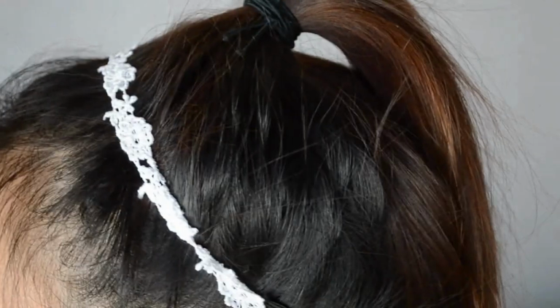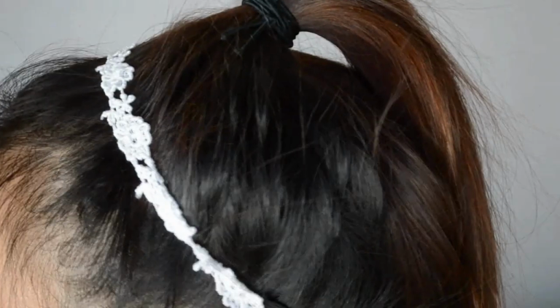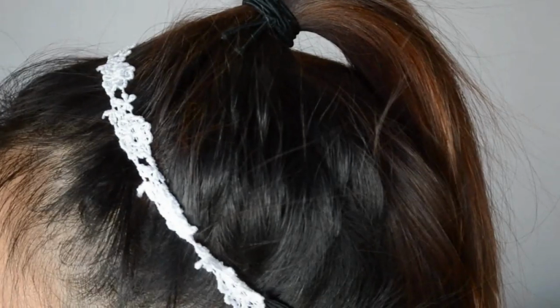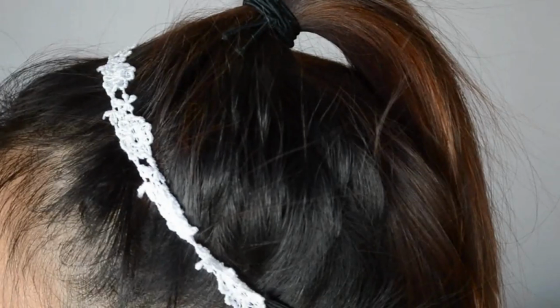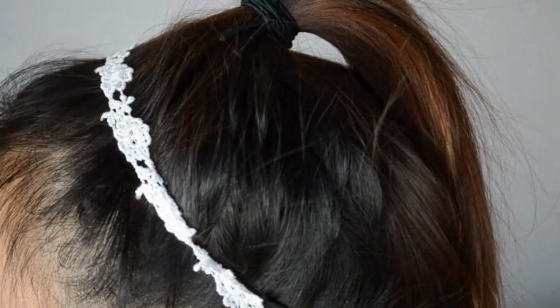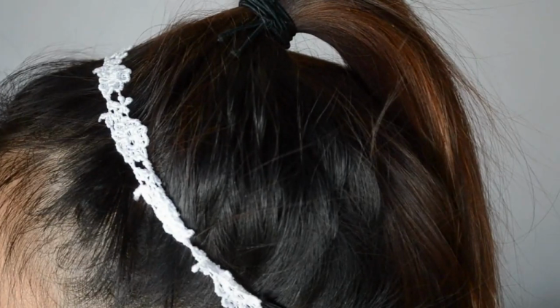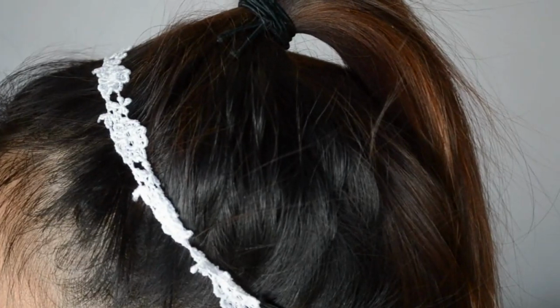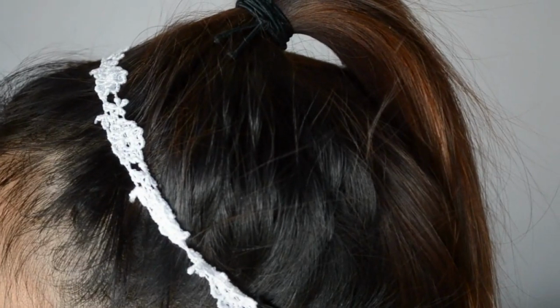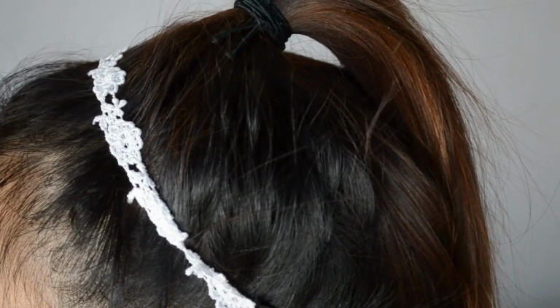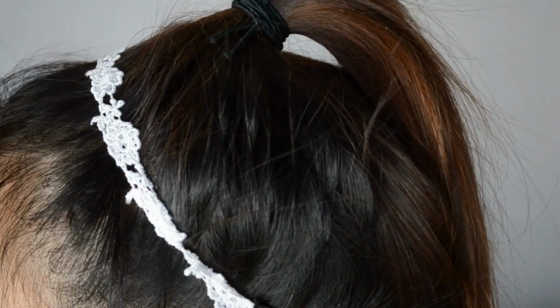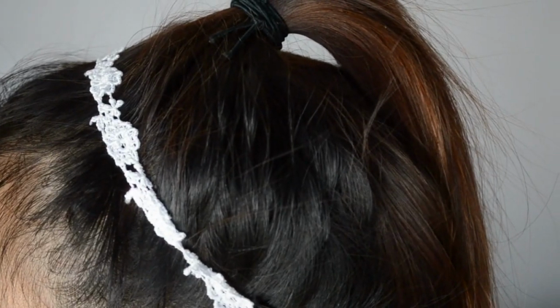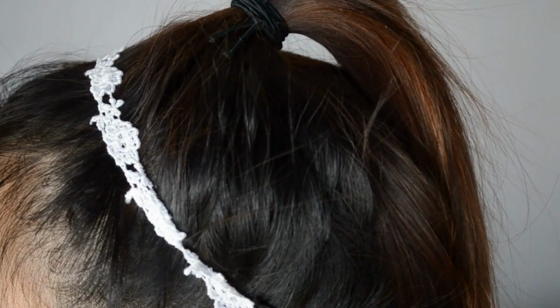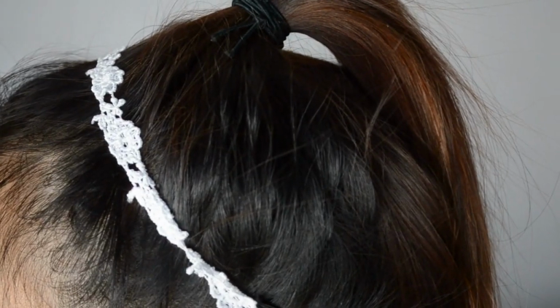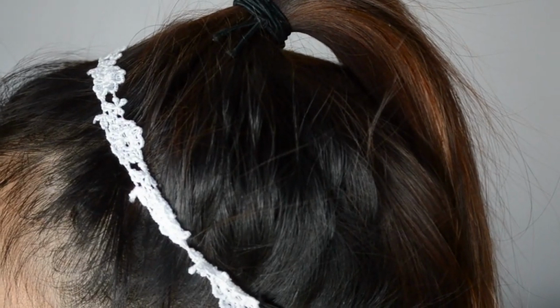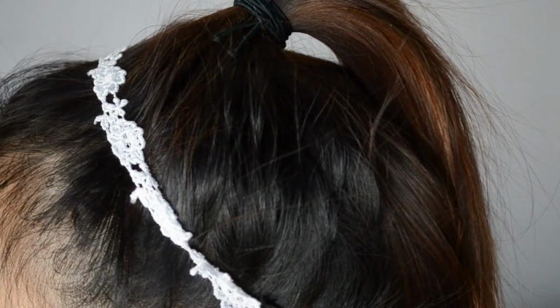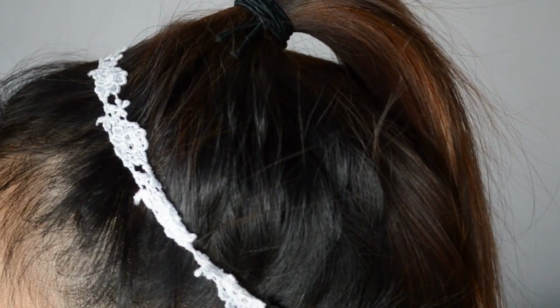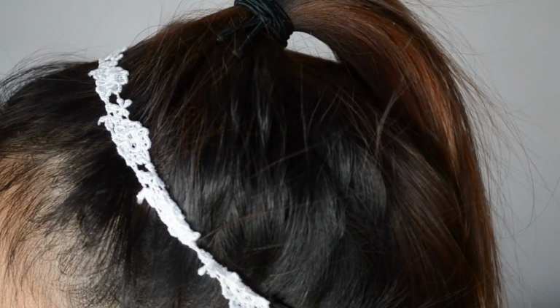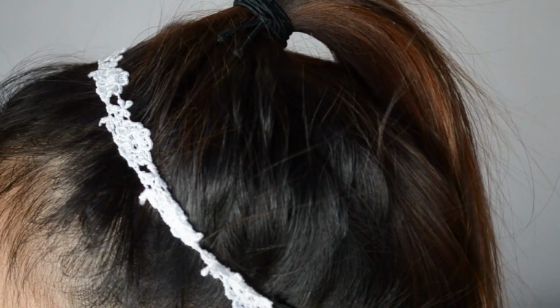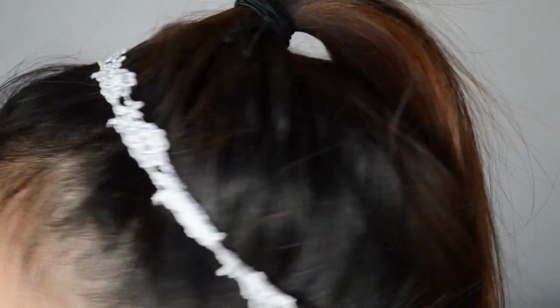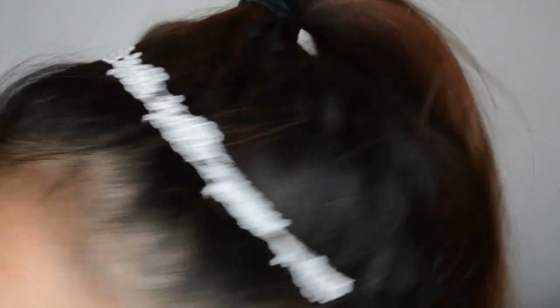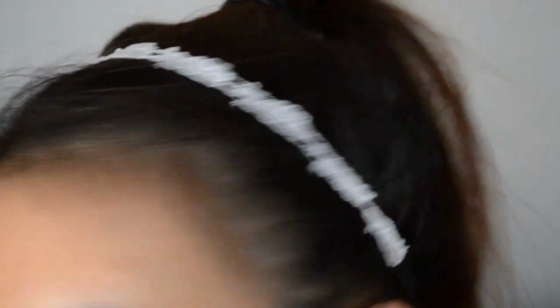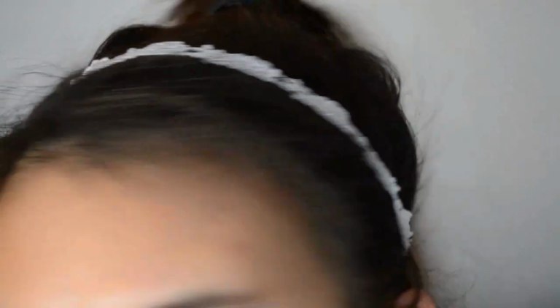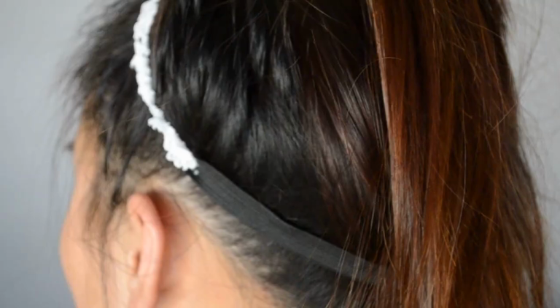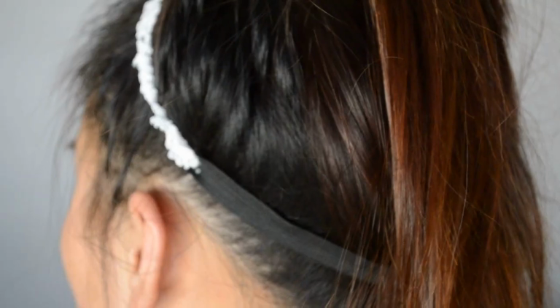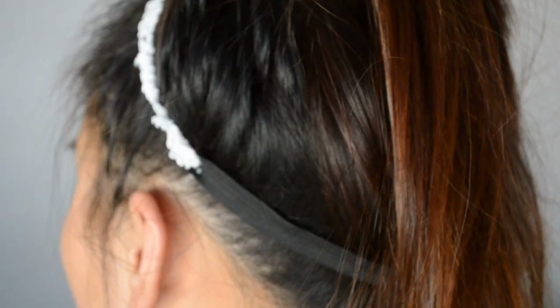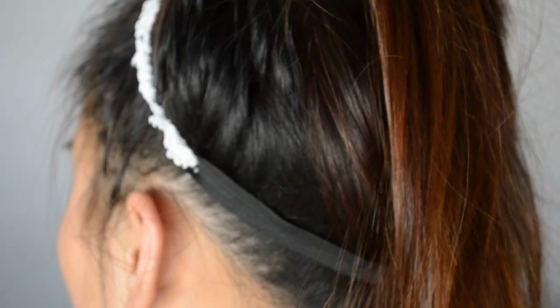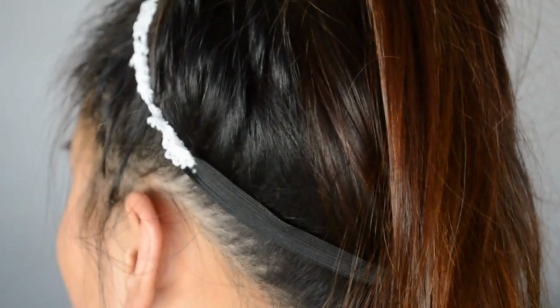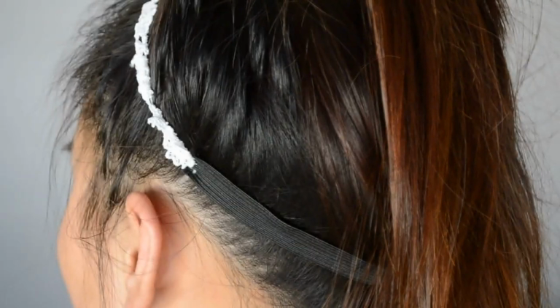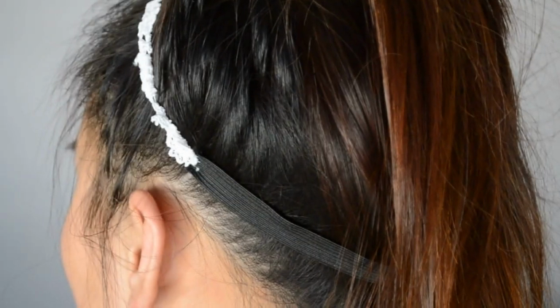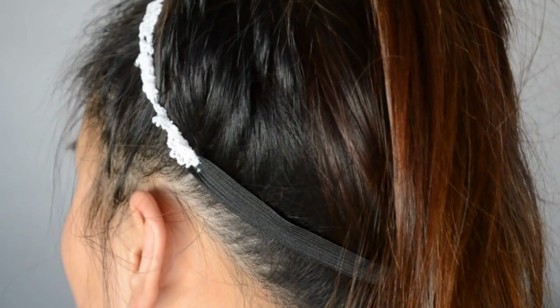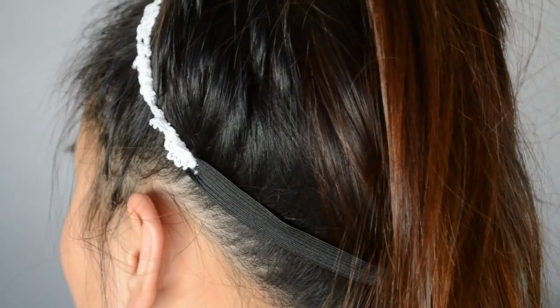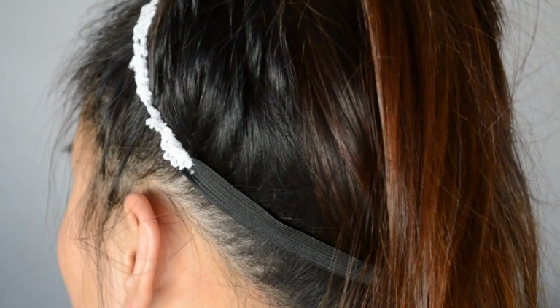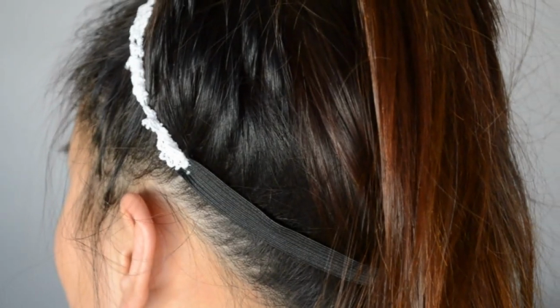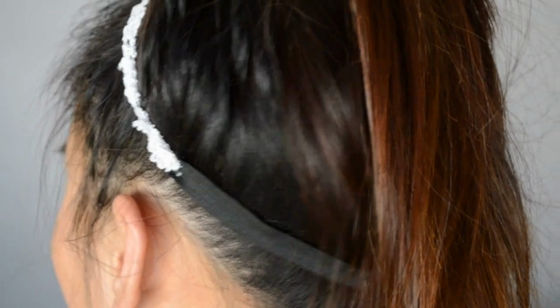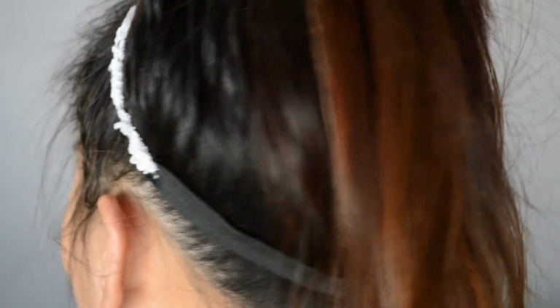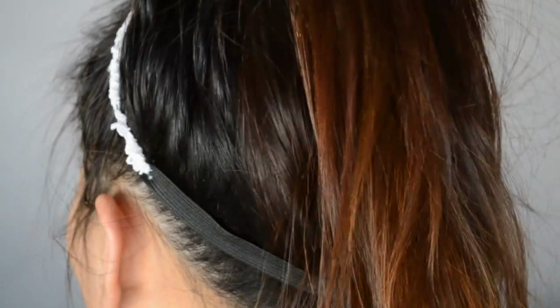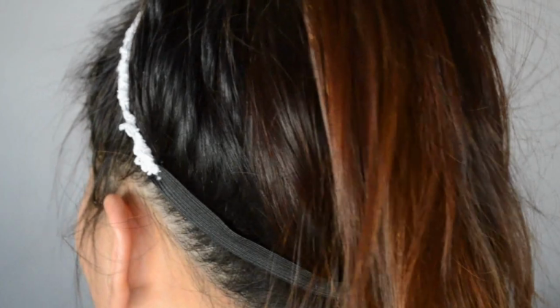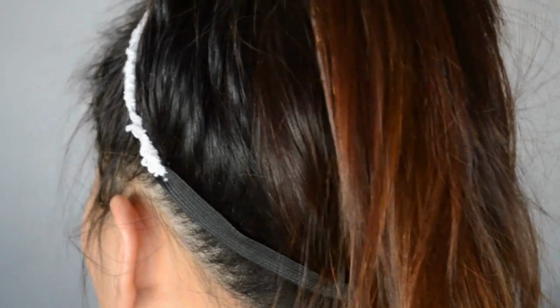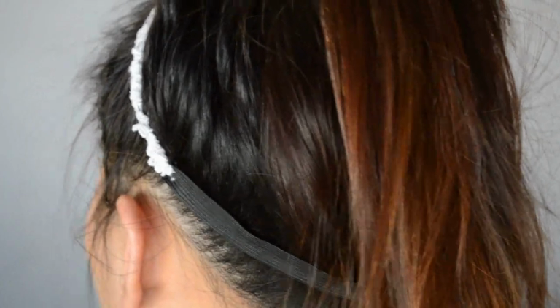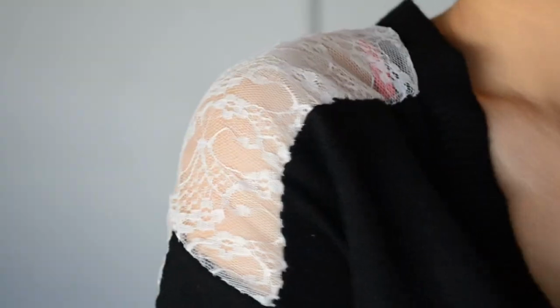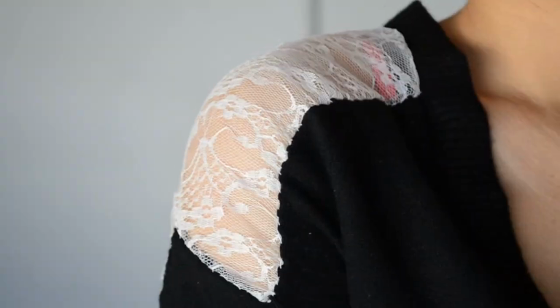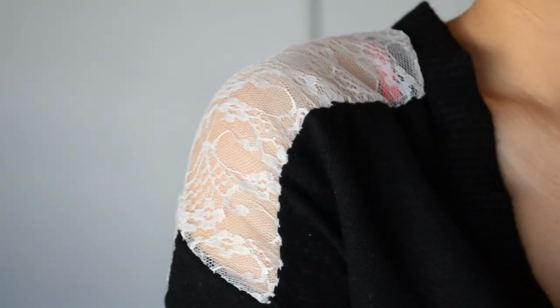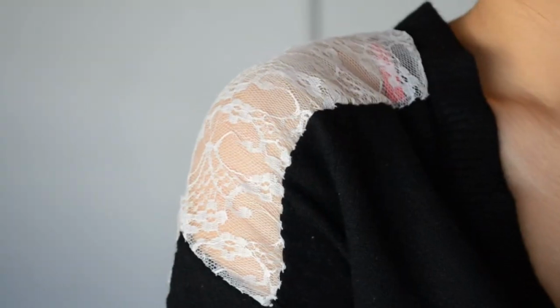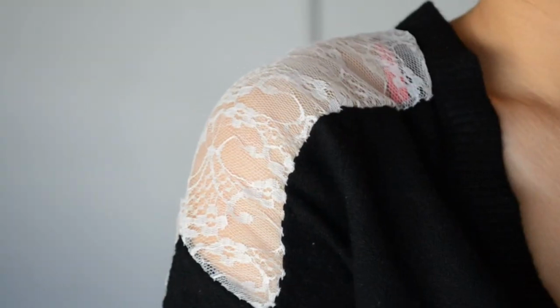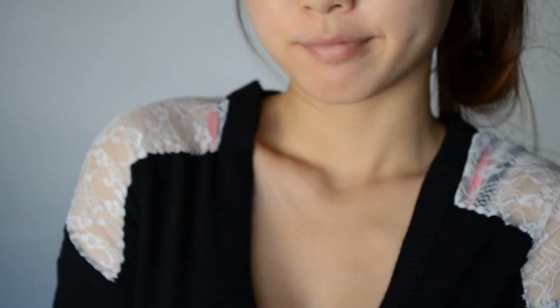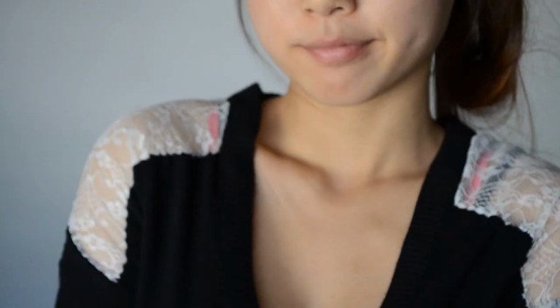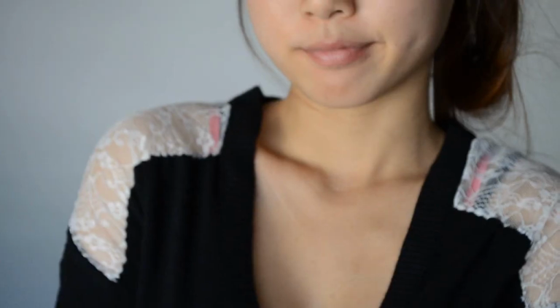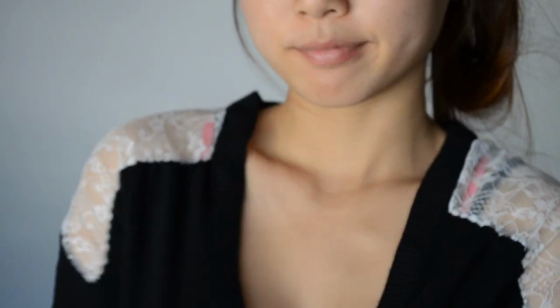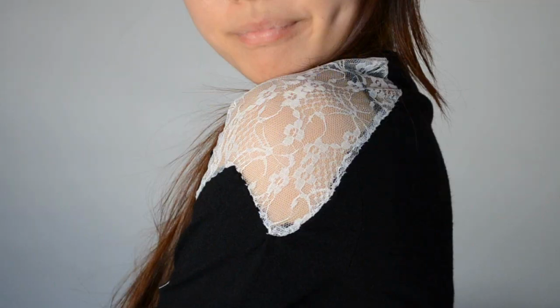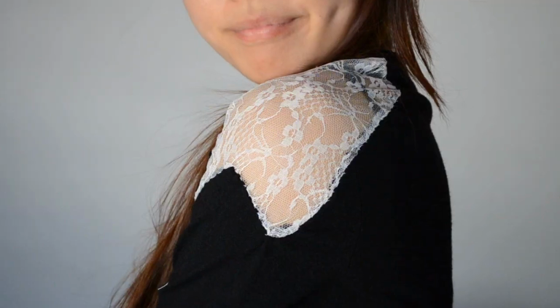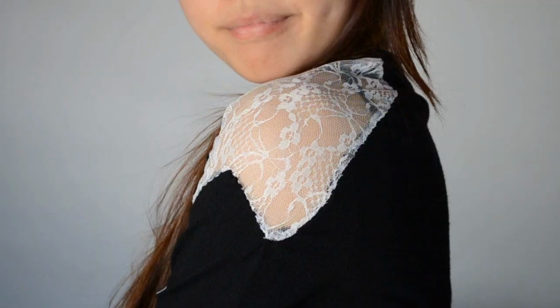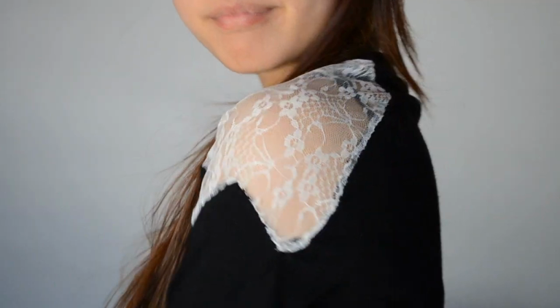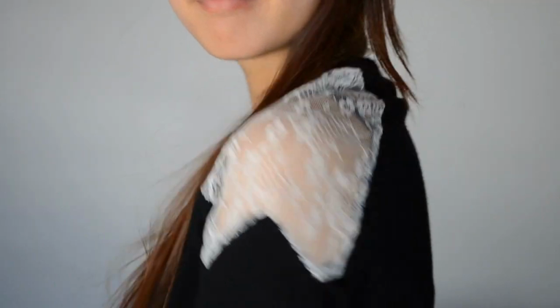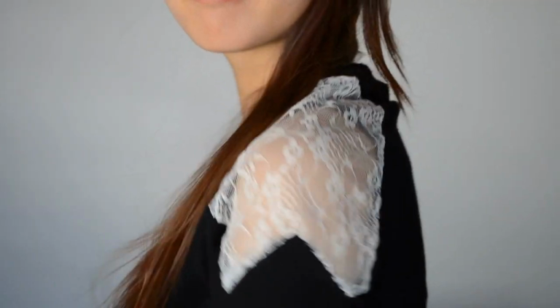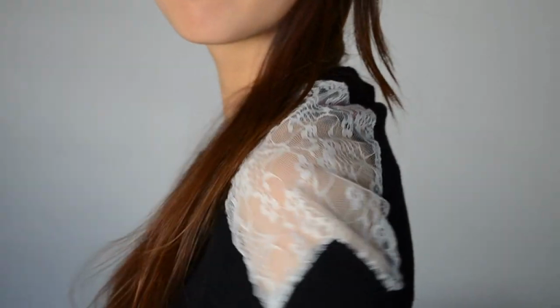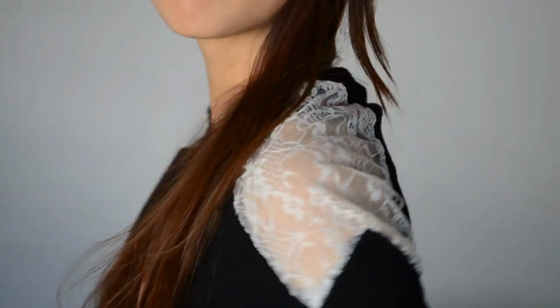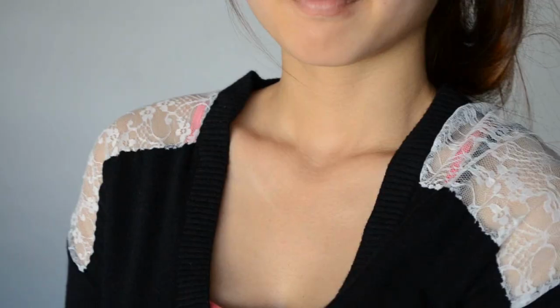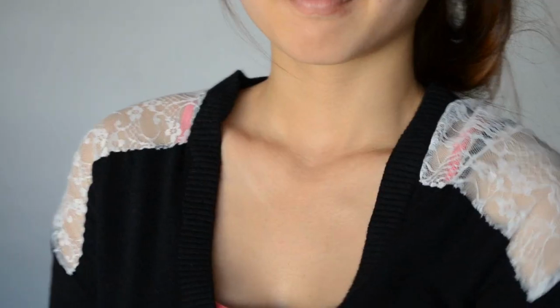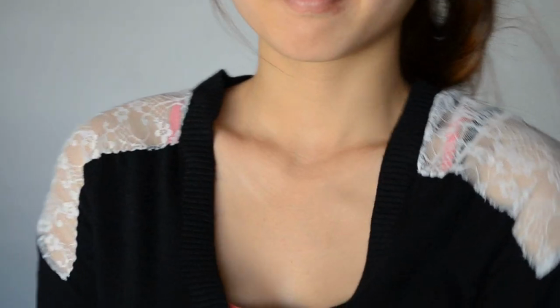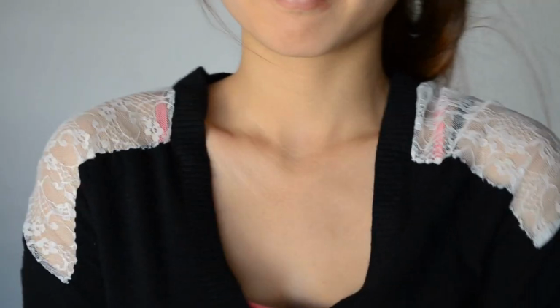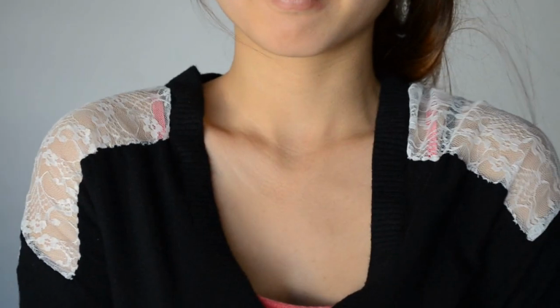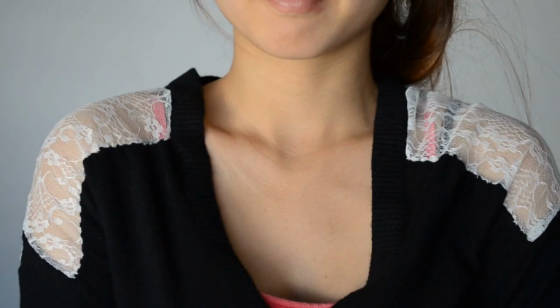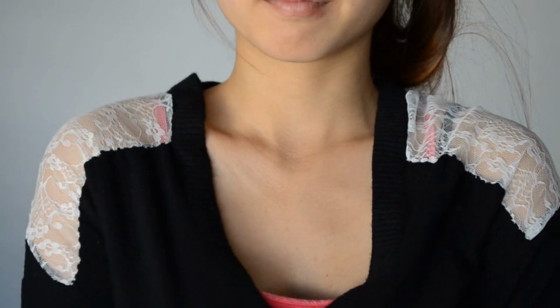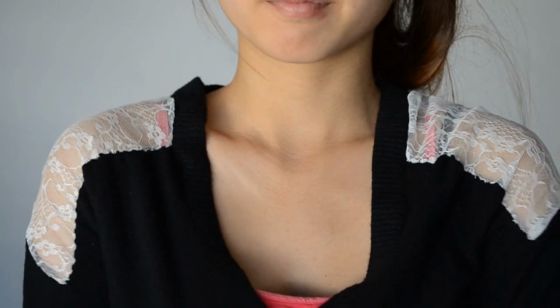And voila! You've got yourself a super simple lace headband. Now, moving on to the next DIY, which is a lace and net sweater.